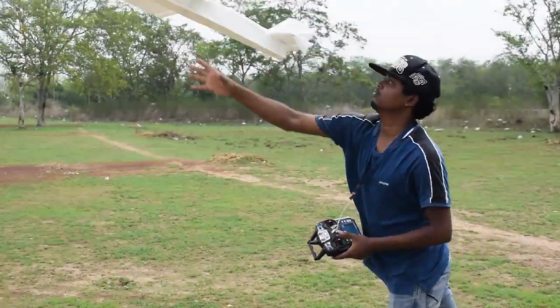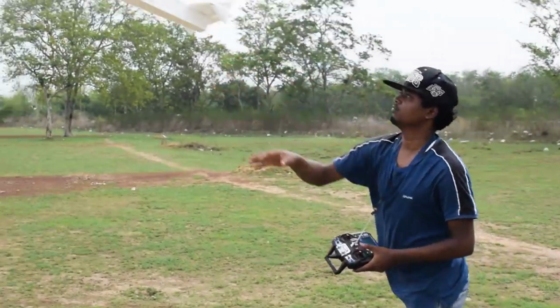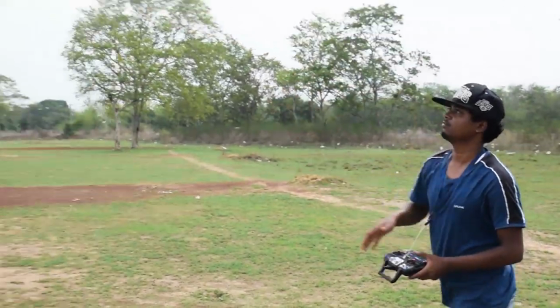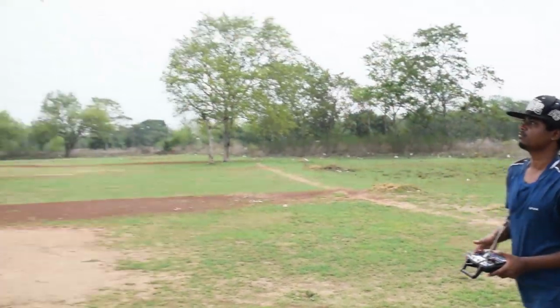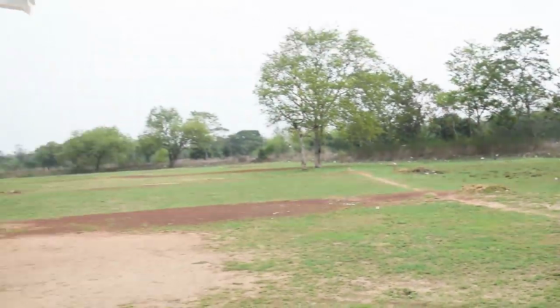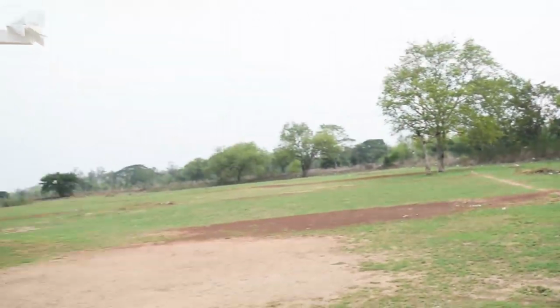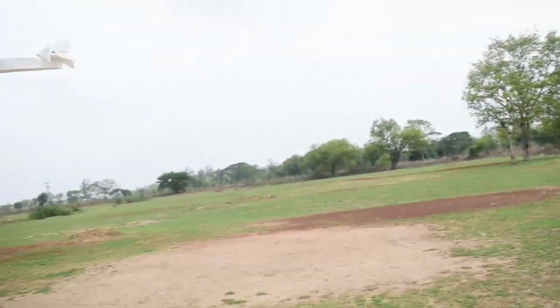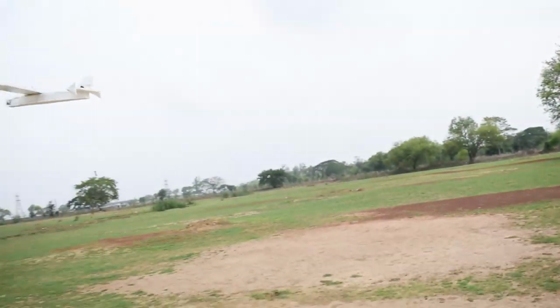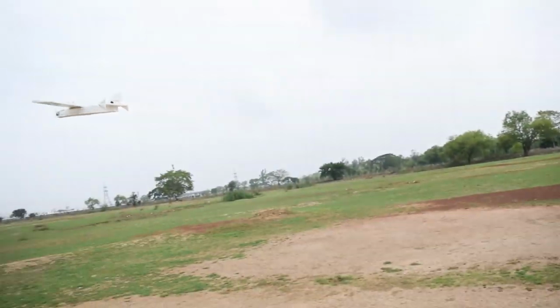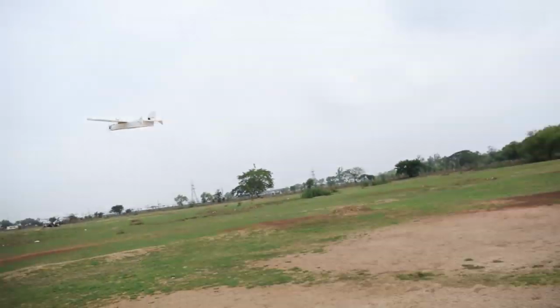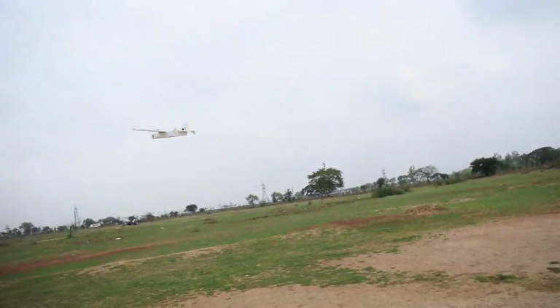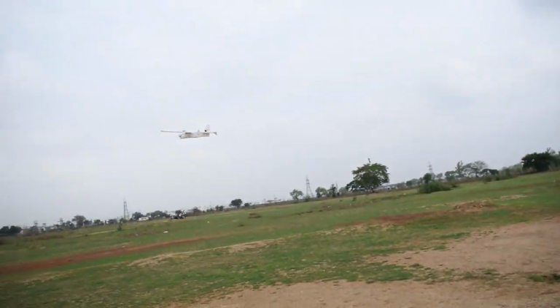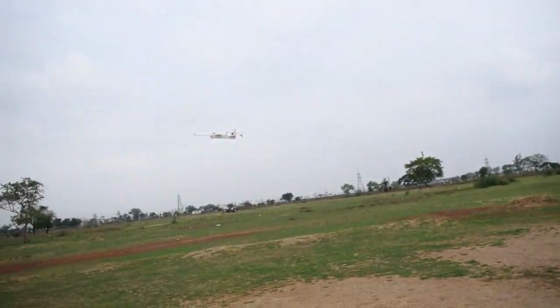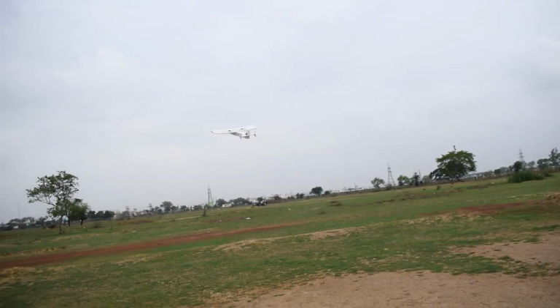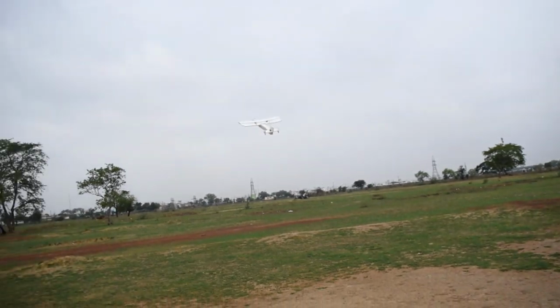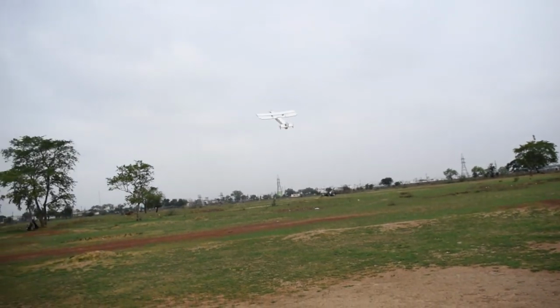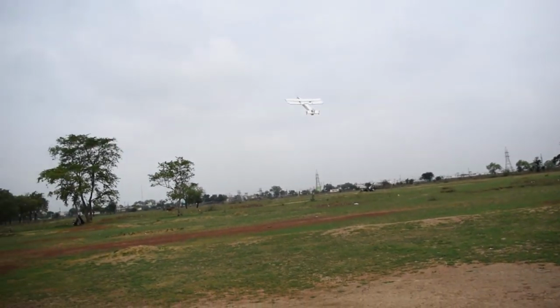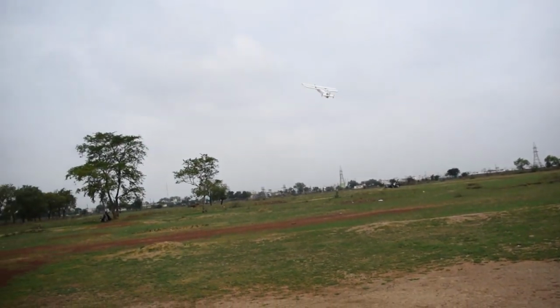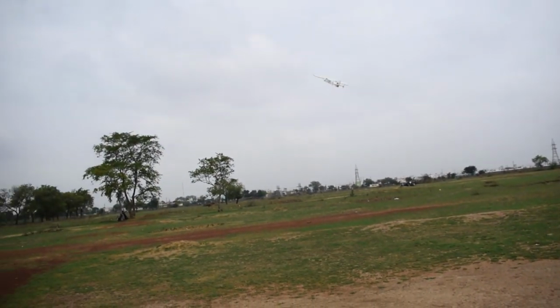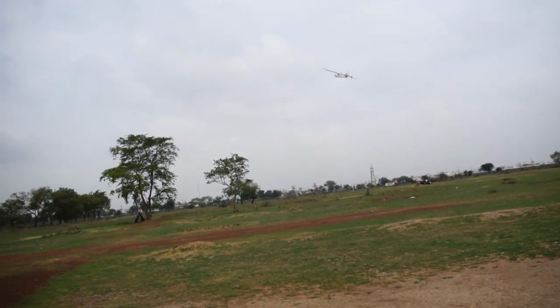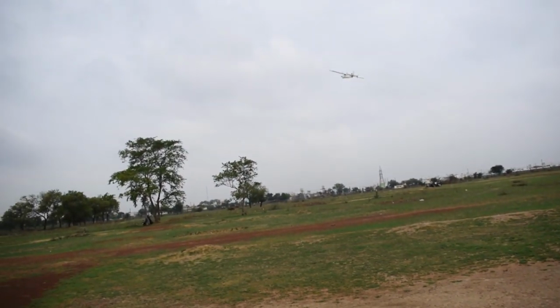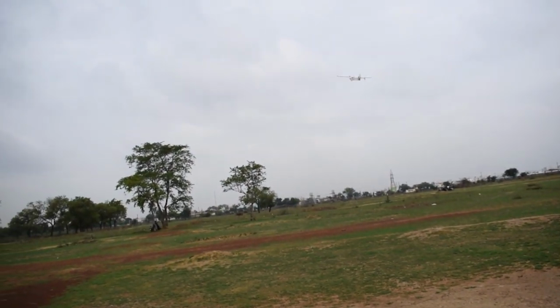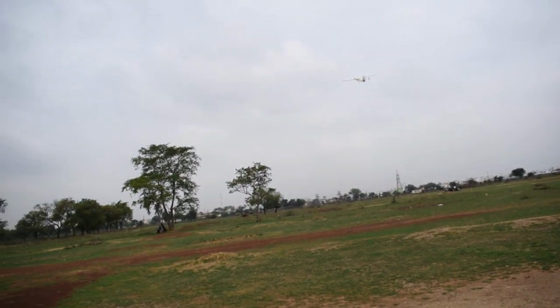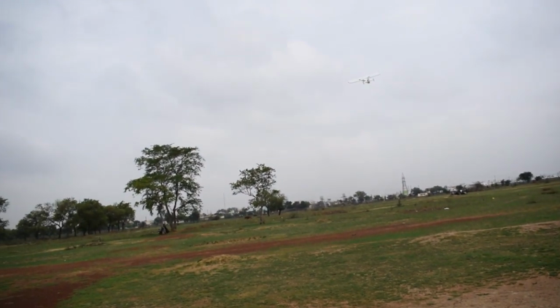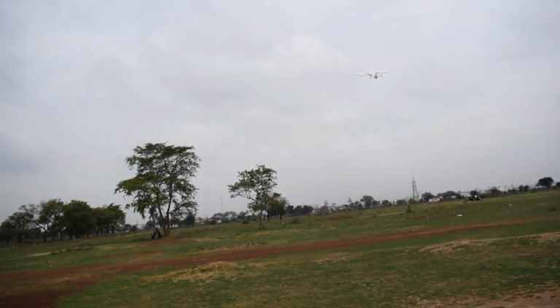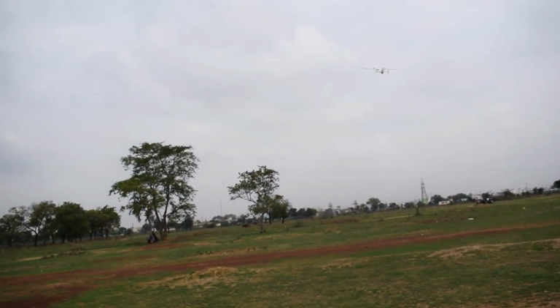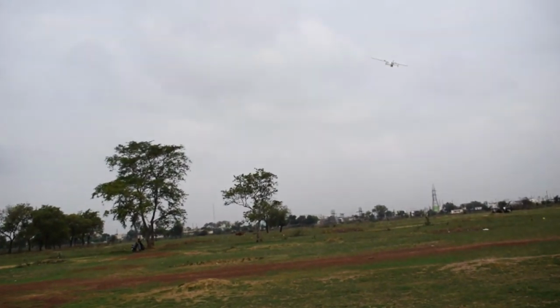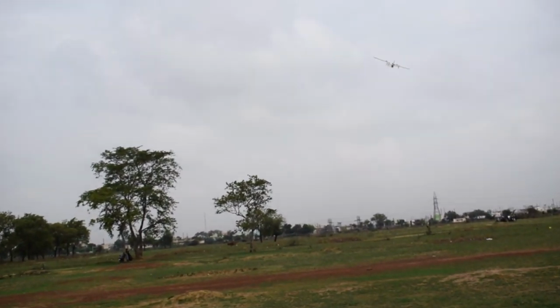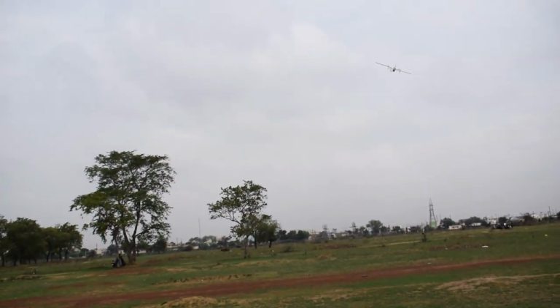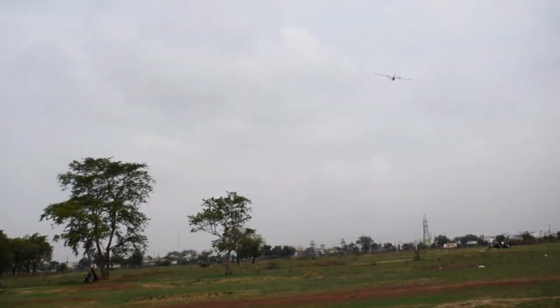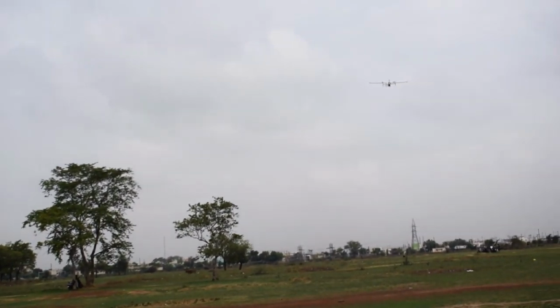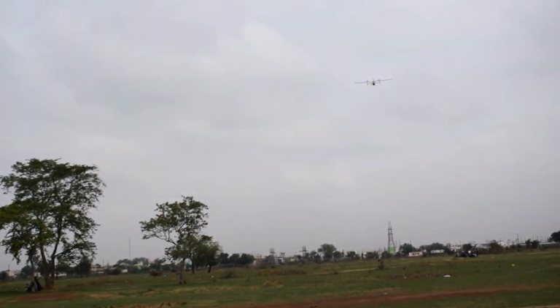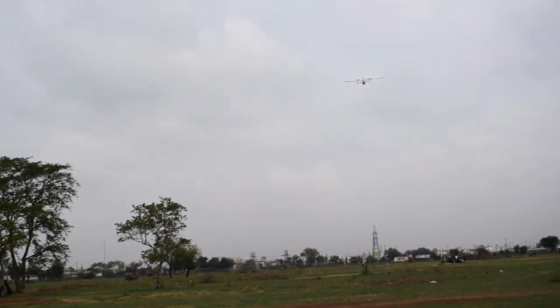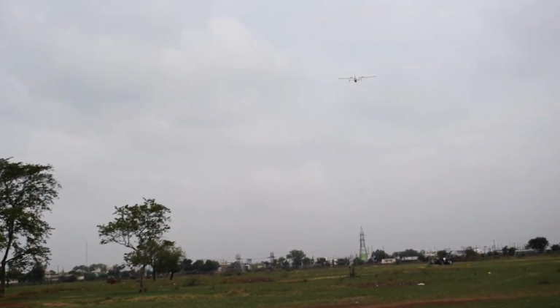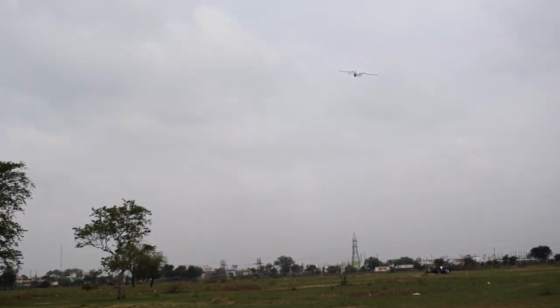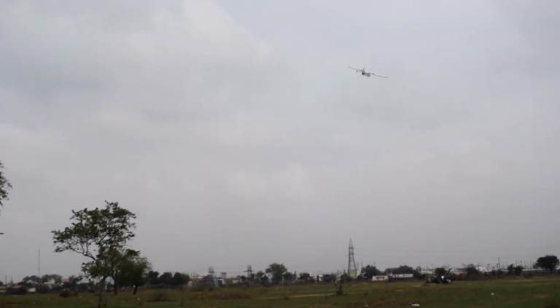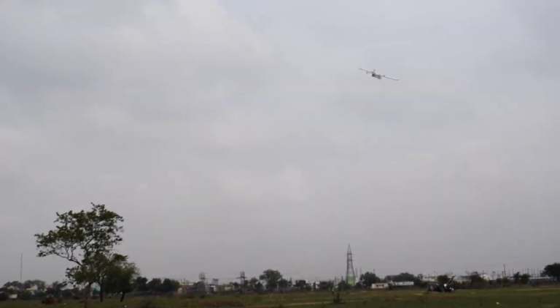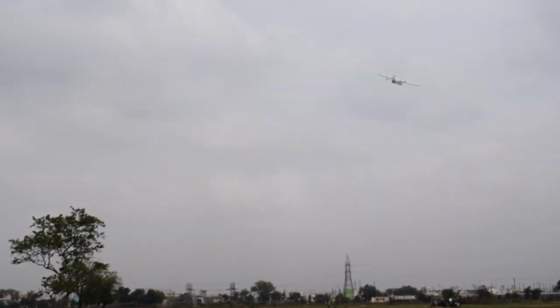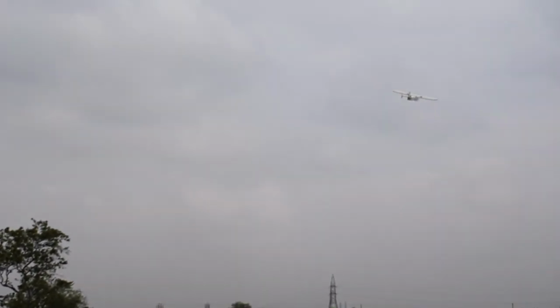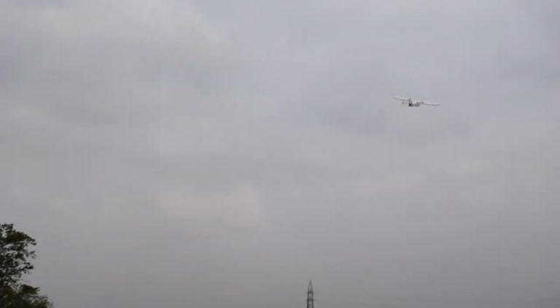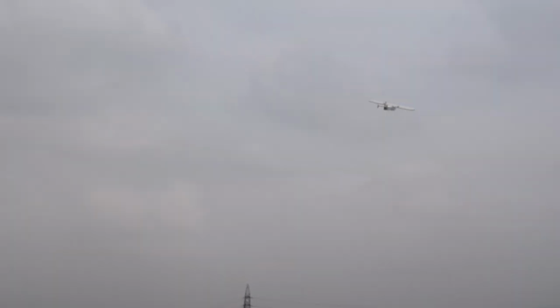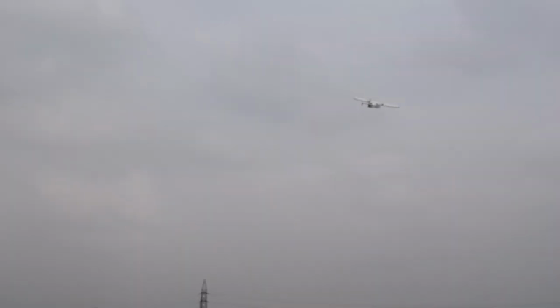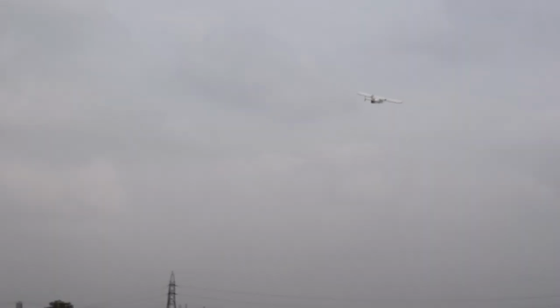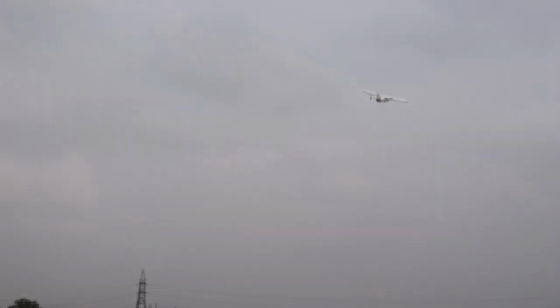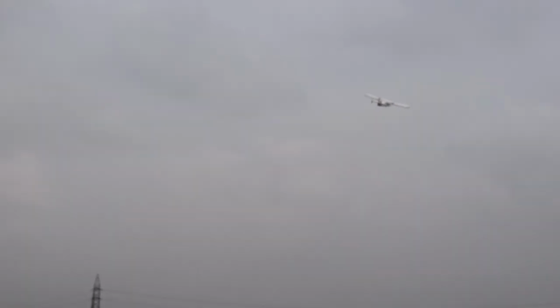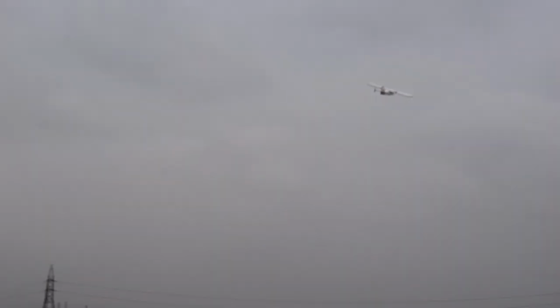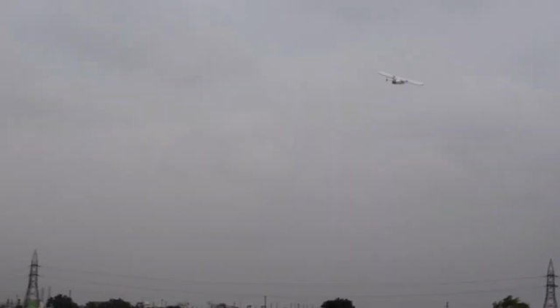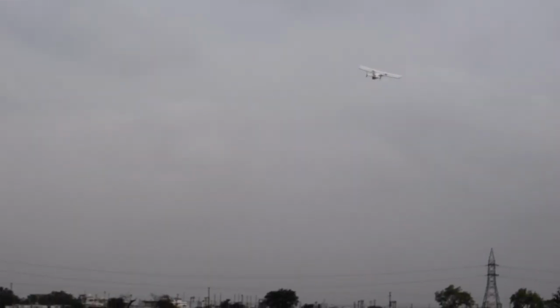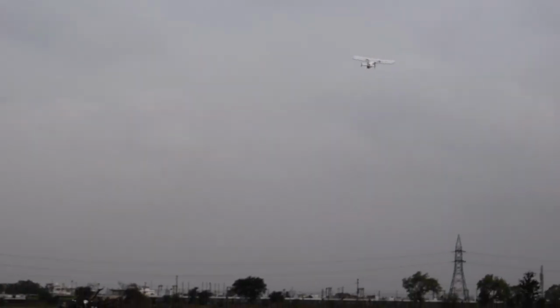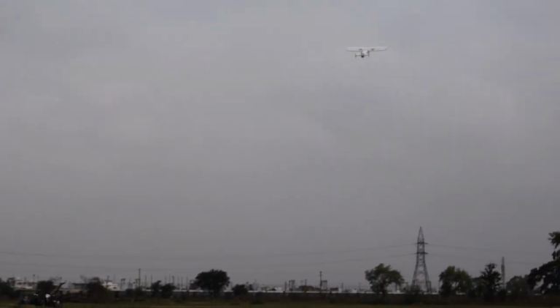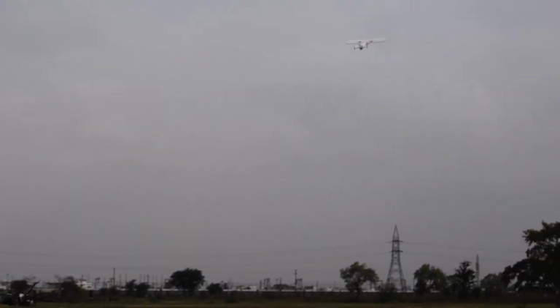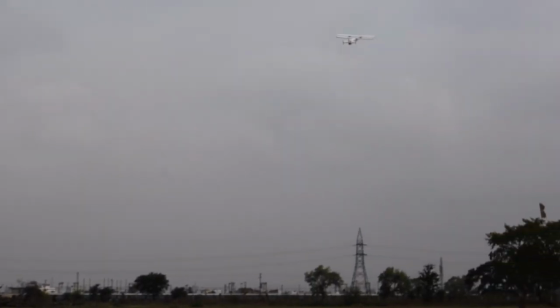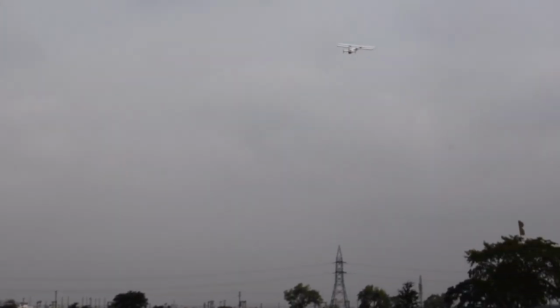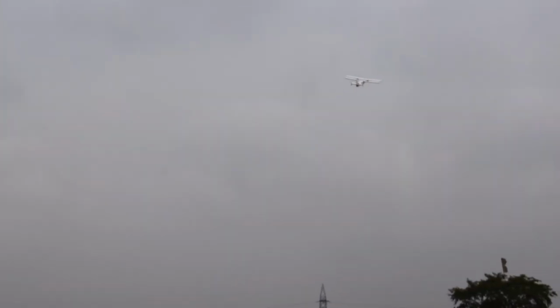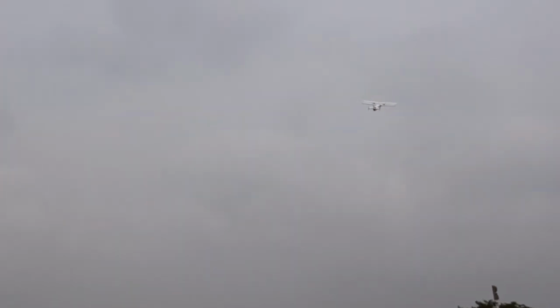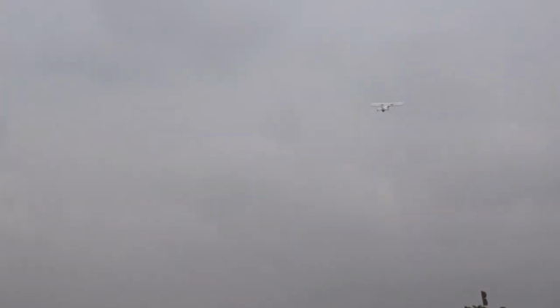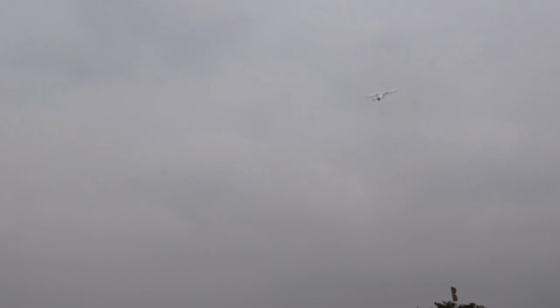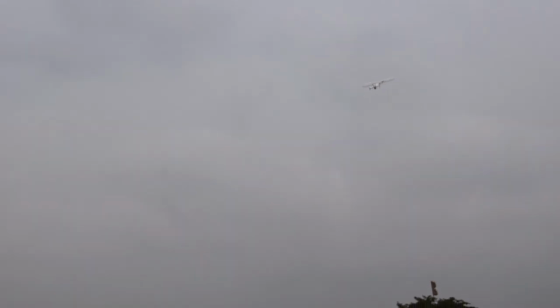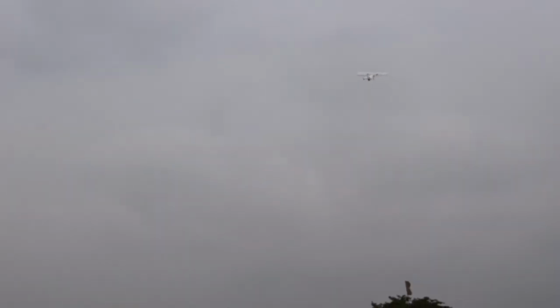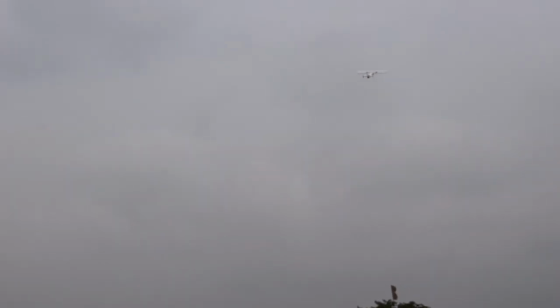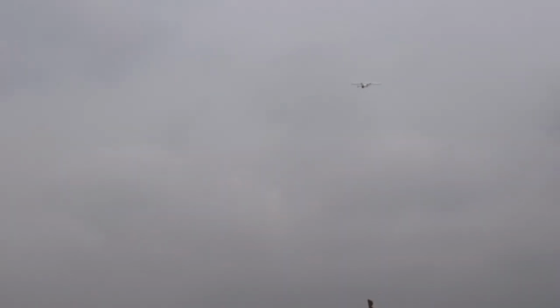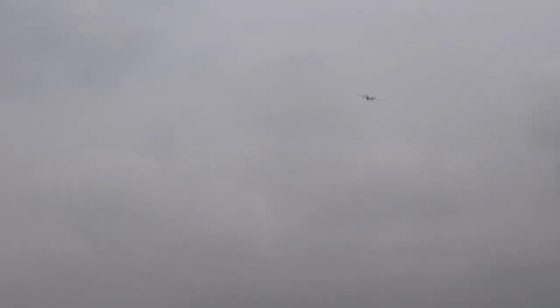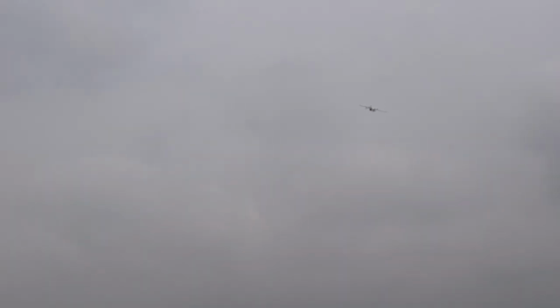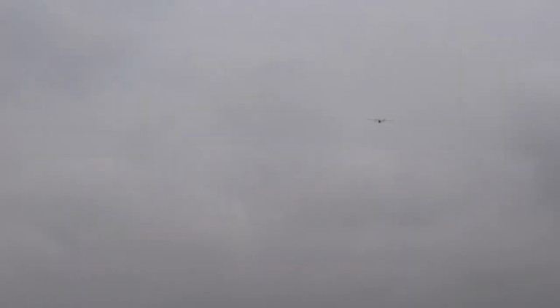Hello friends, in this video I improved my Arduino flight controller, which works great.